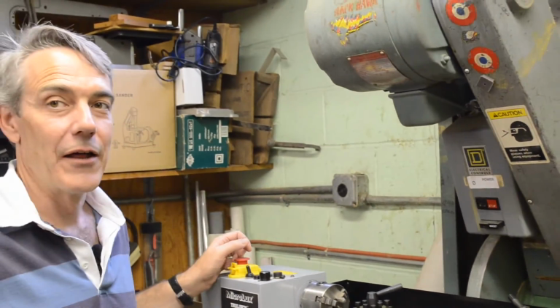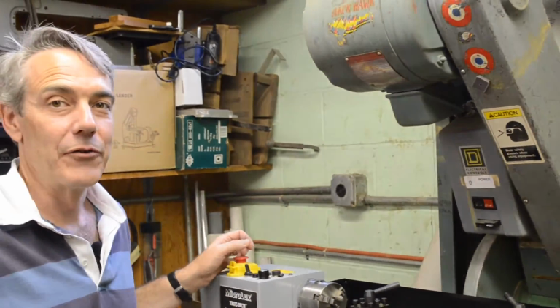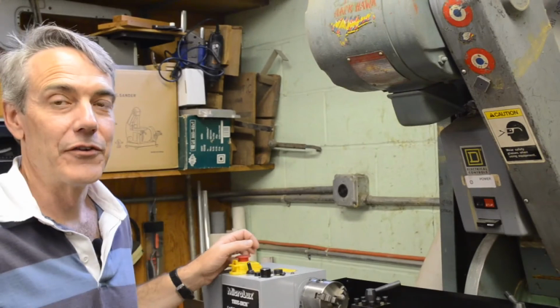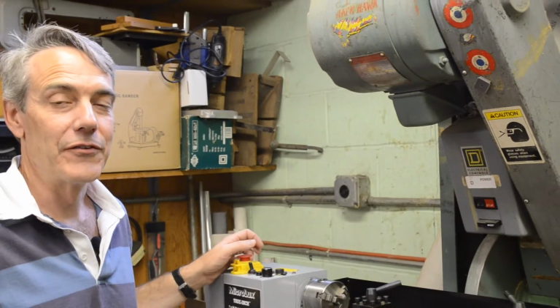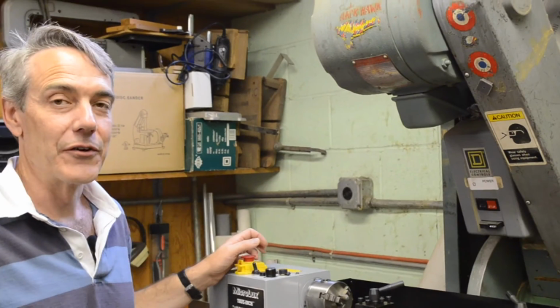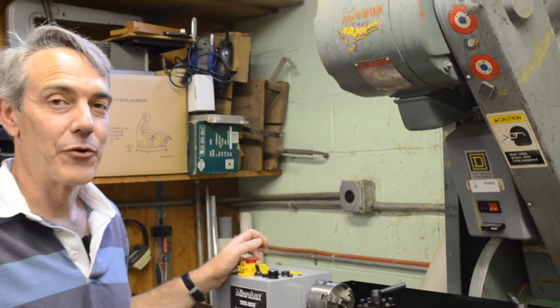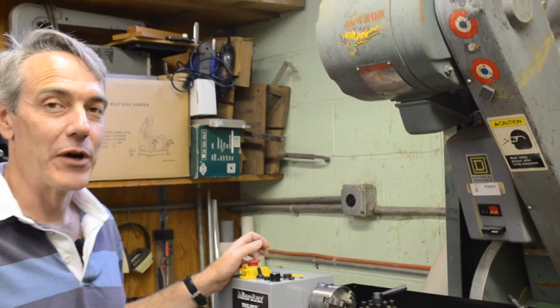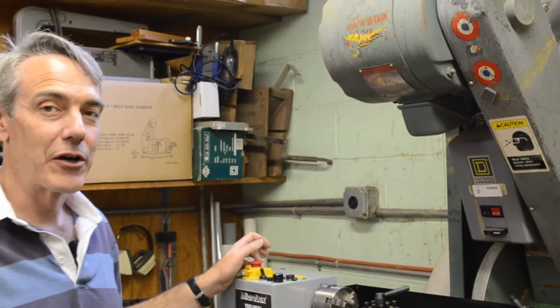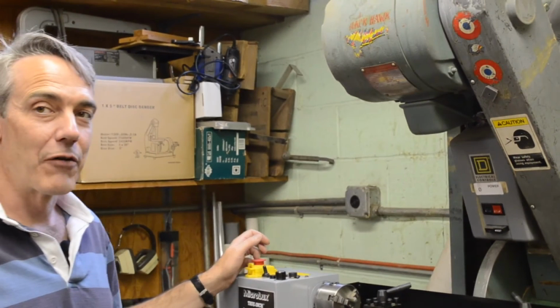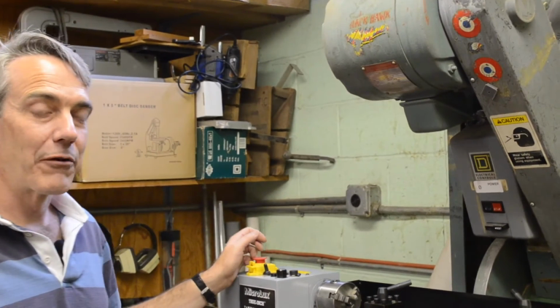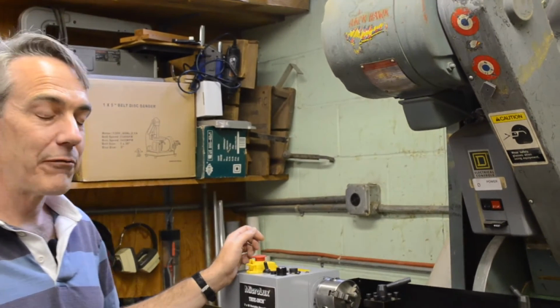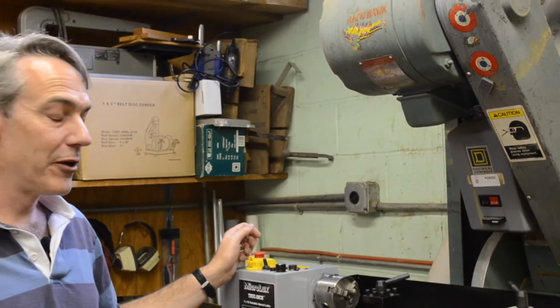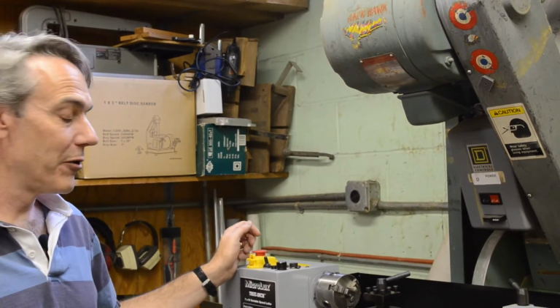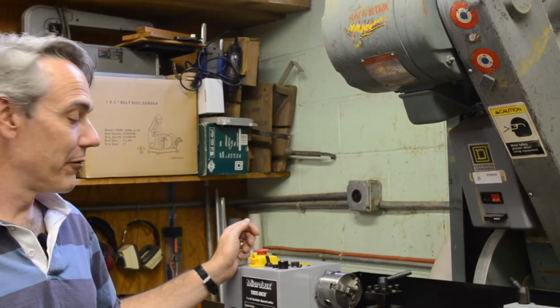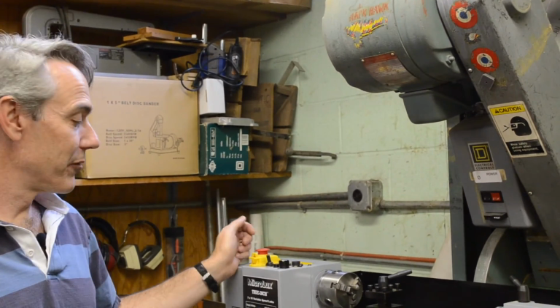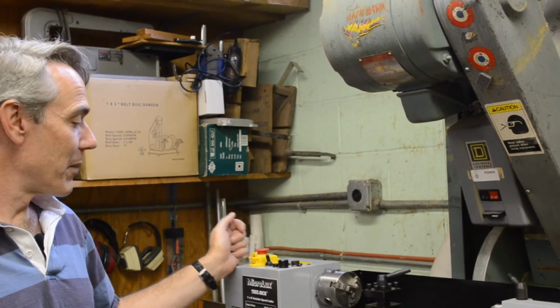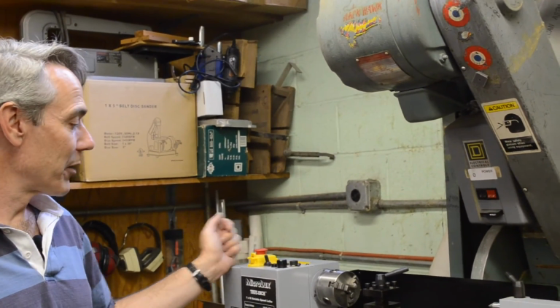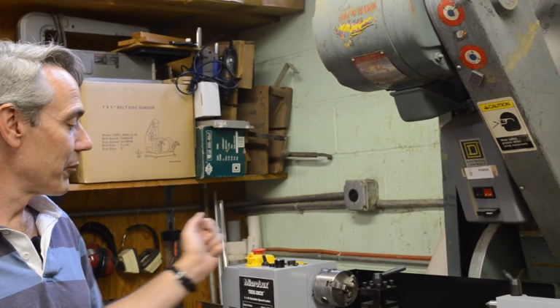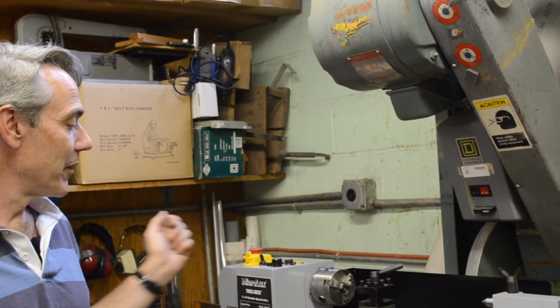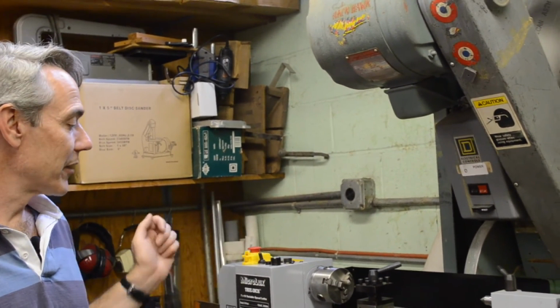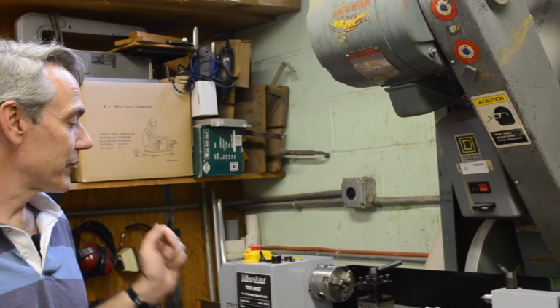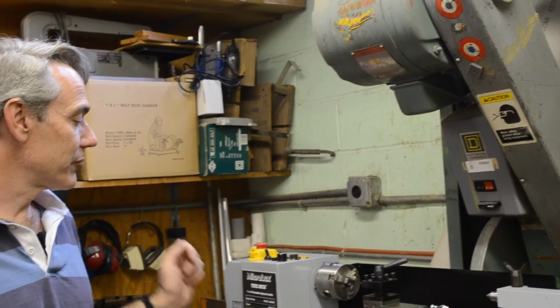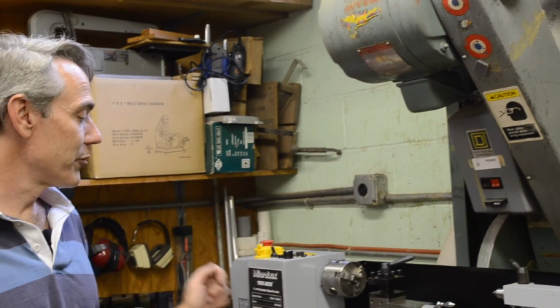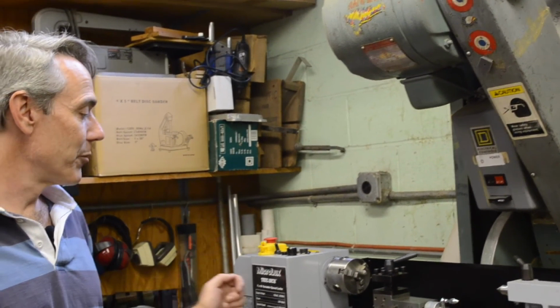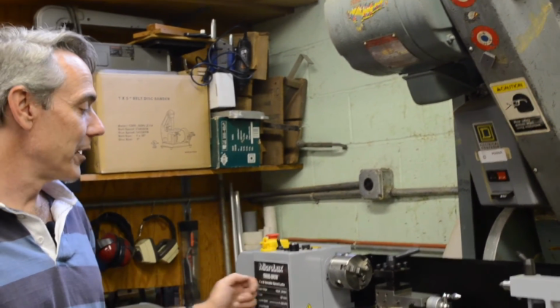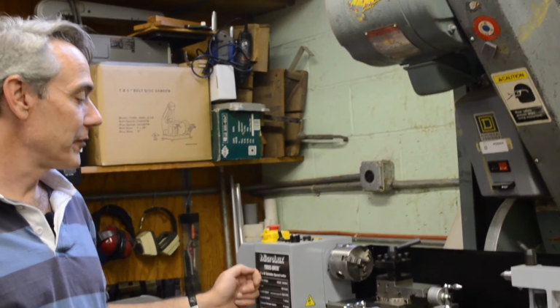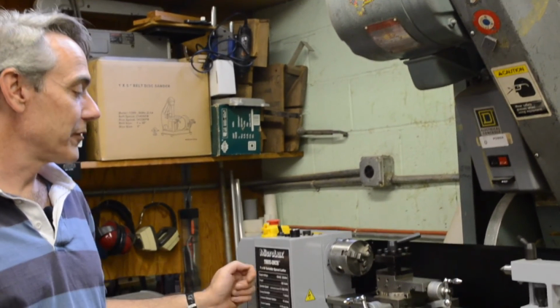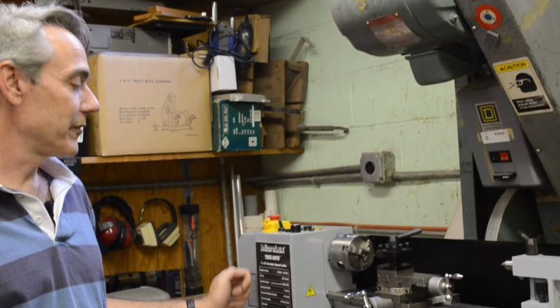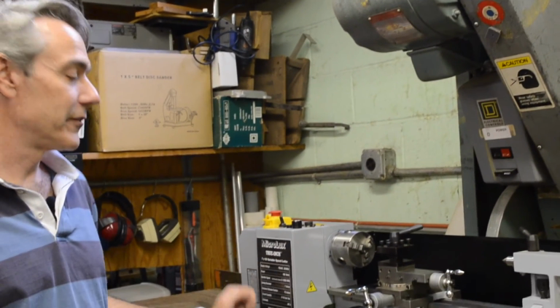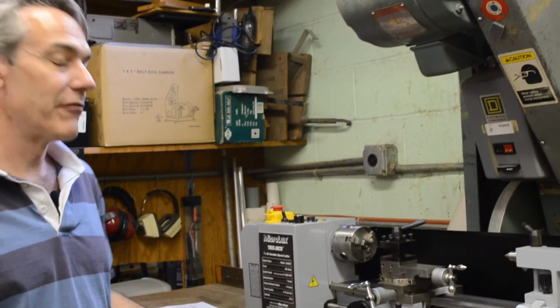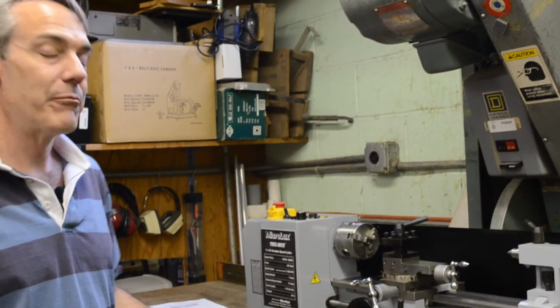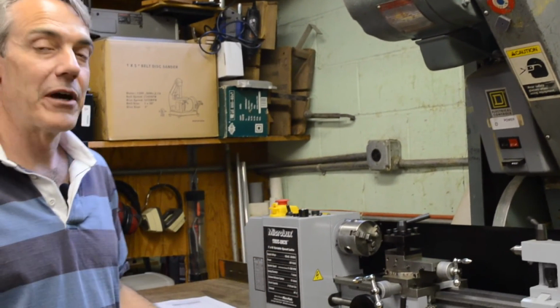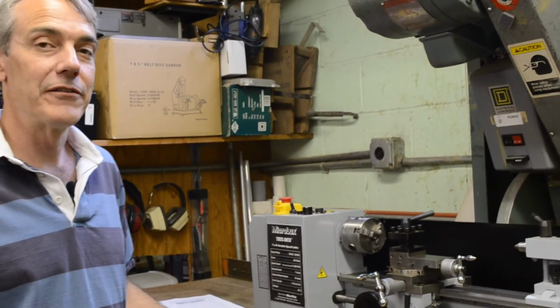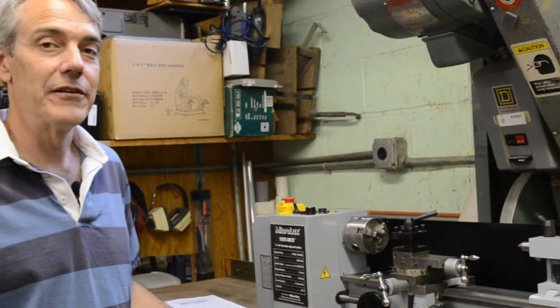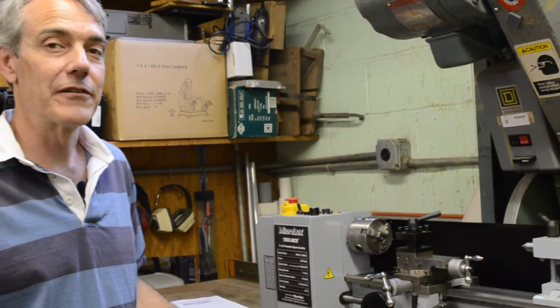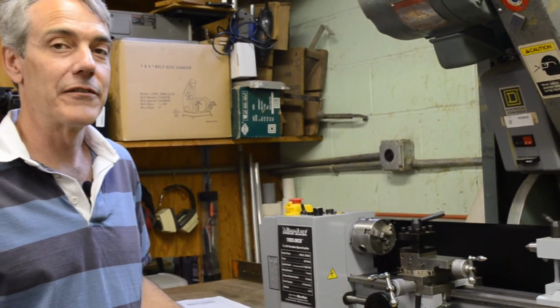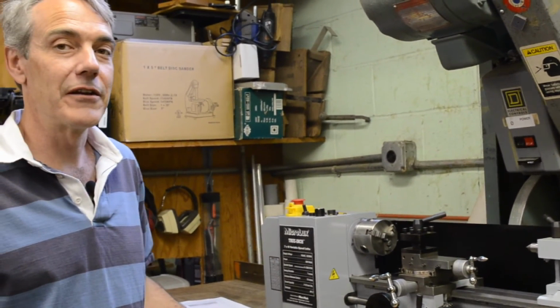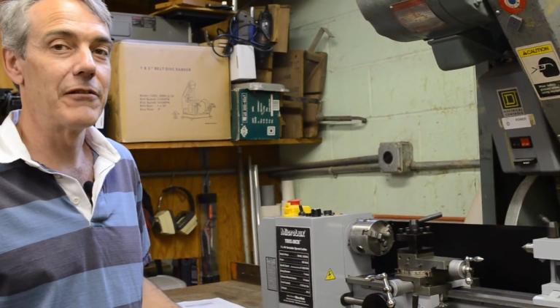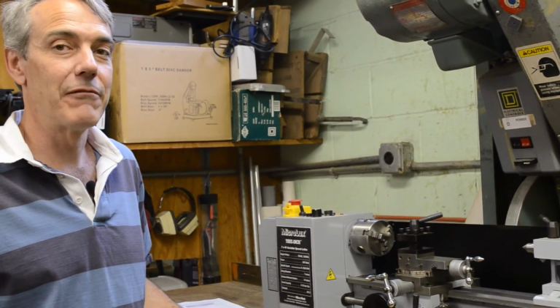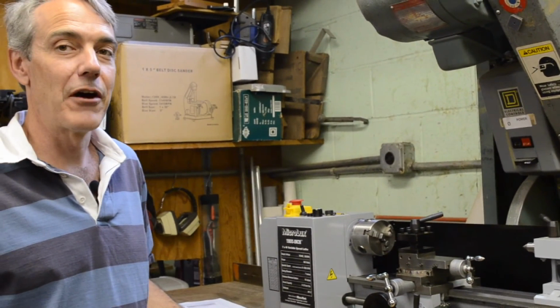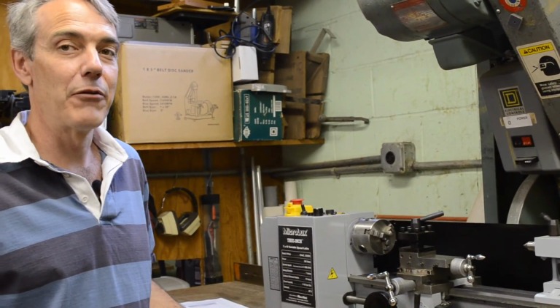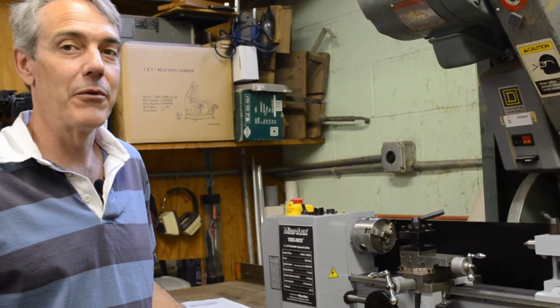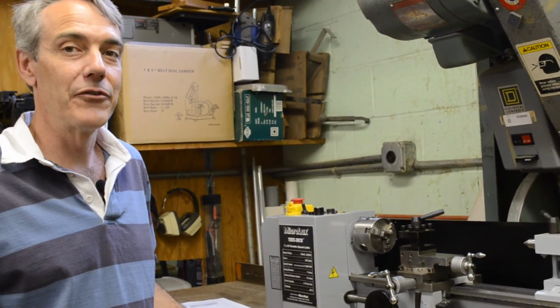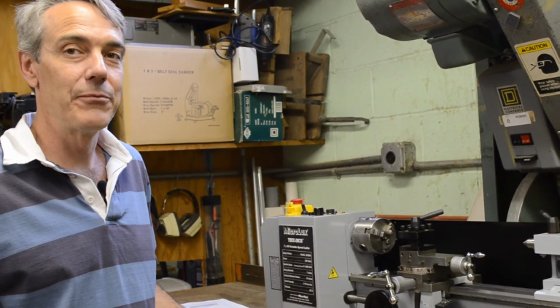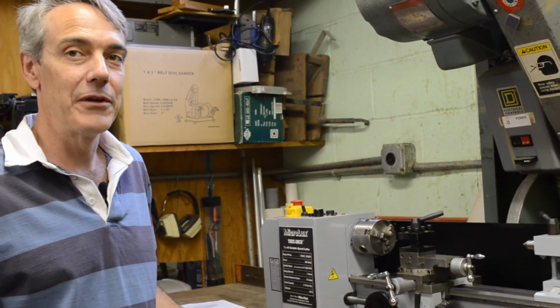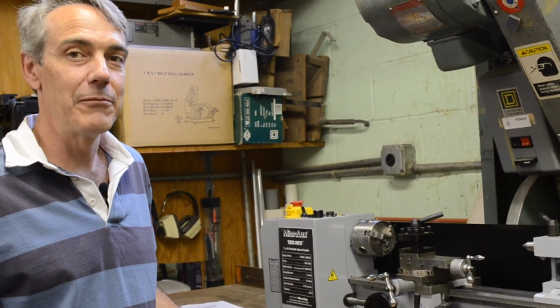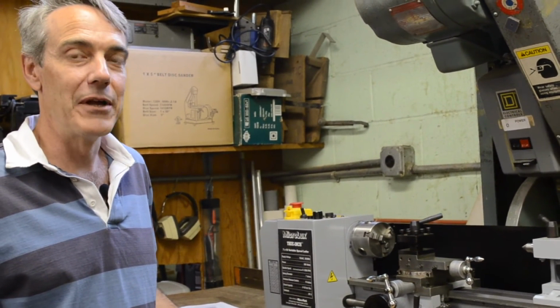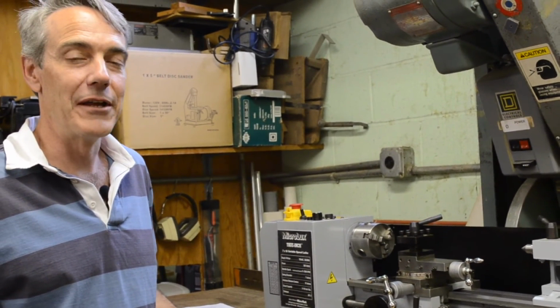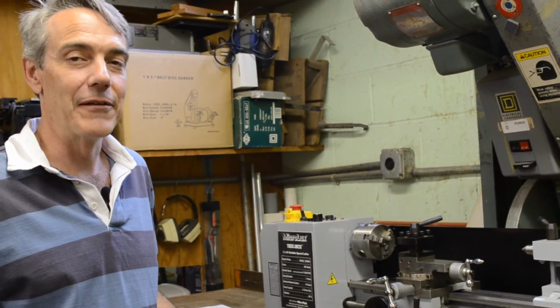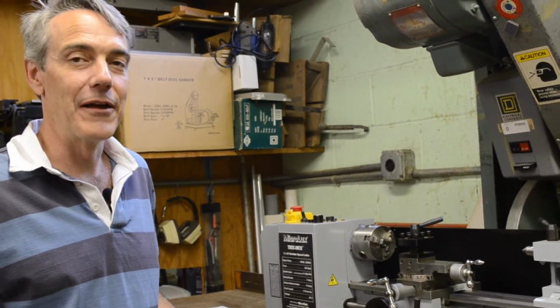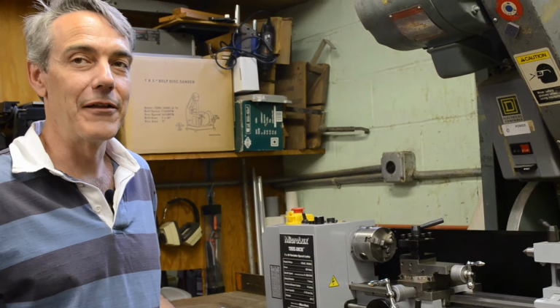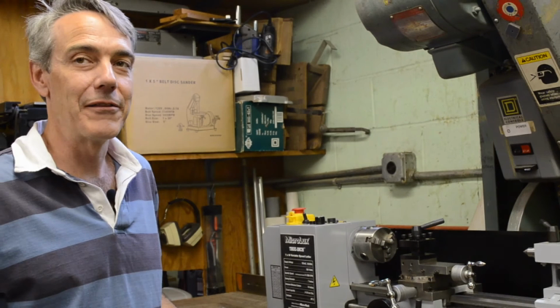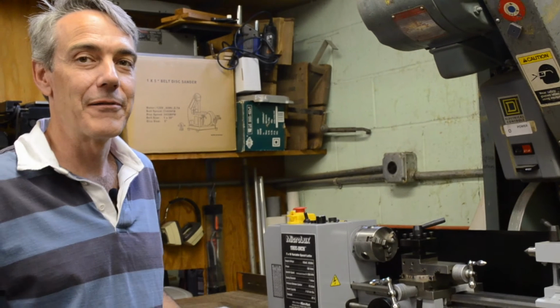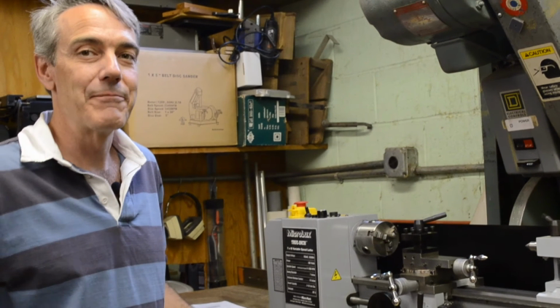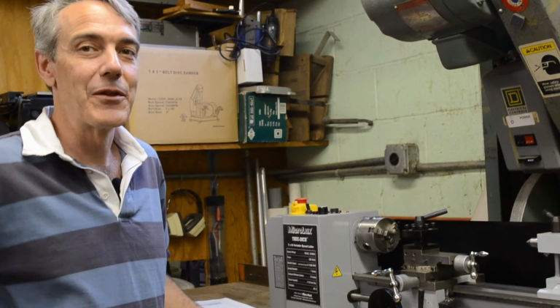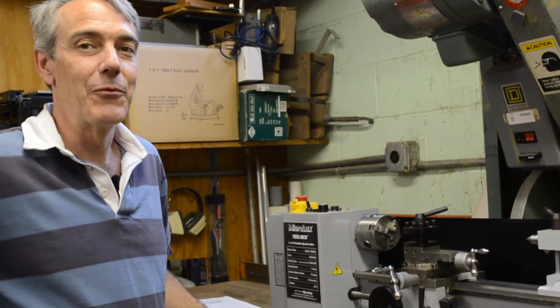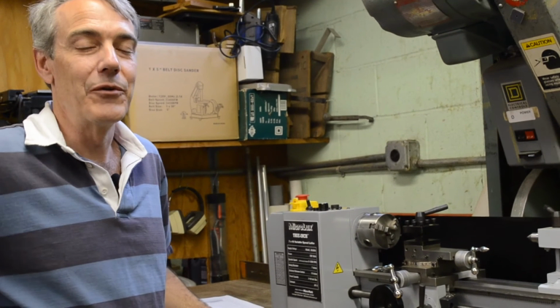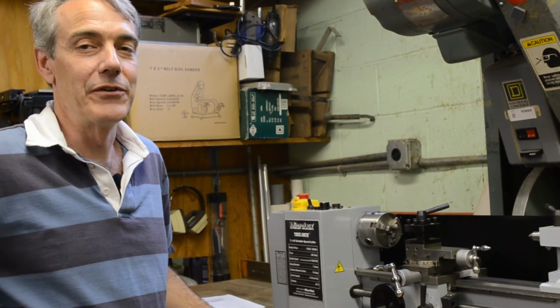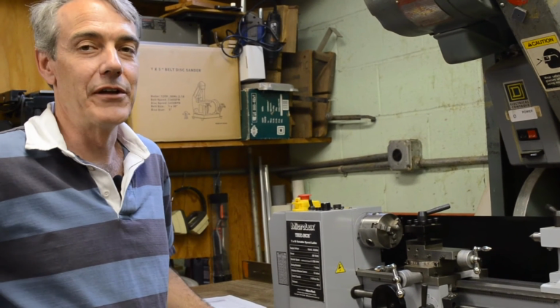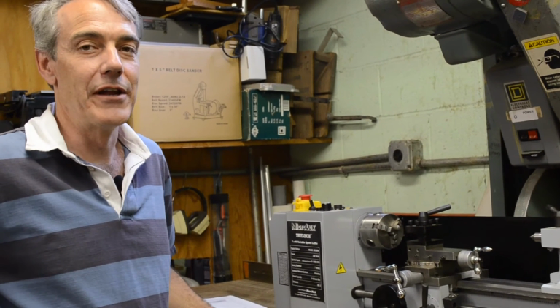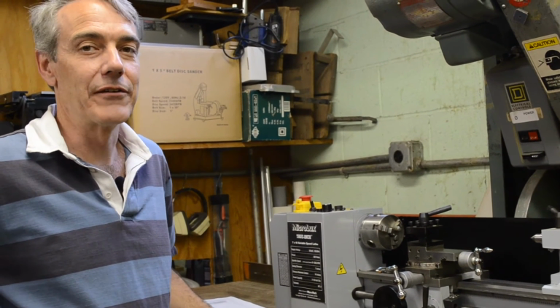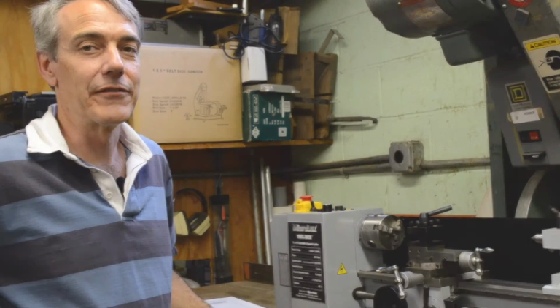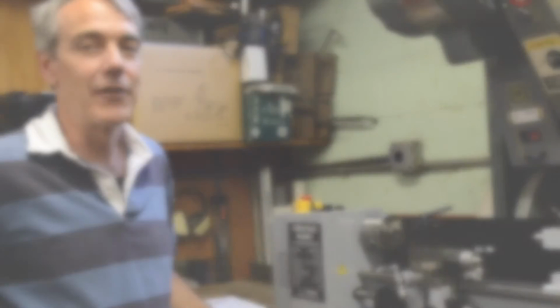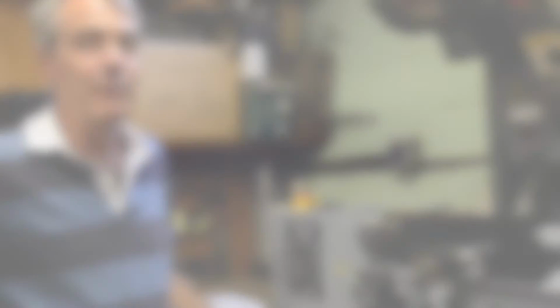That was just a quick overview of the MicroLux TrueInch 7x16 variable speed mini lathe. We'll see you next time.